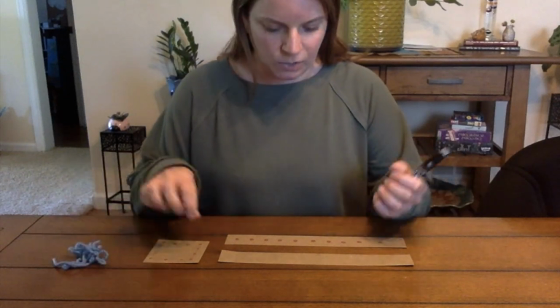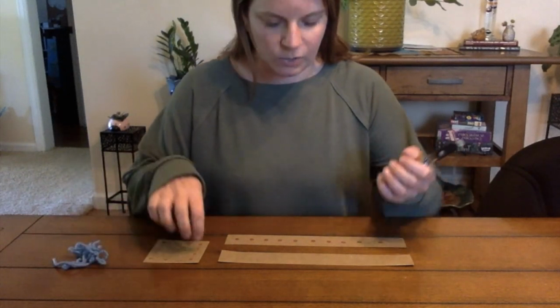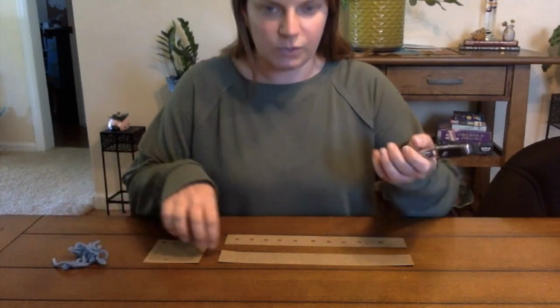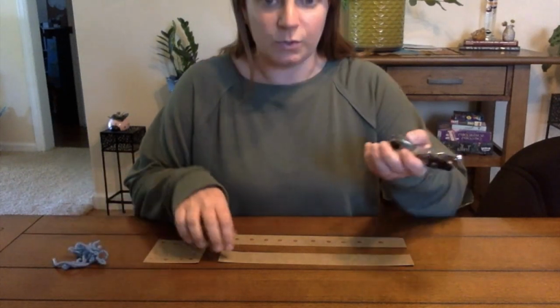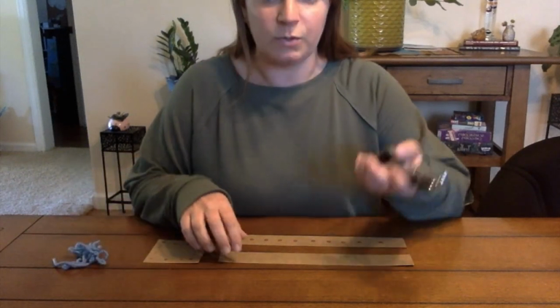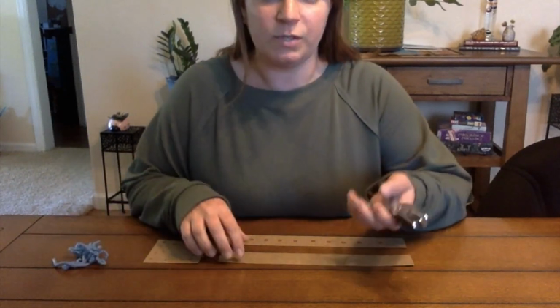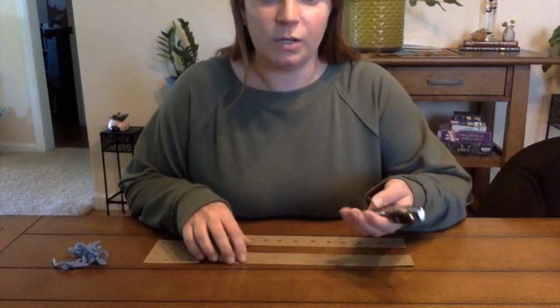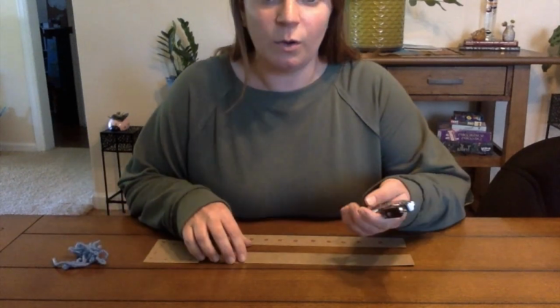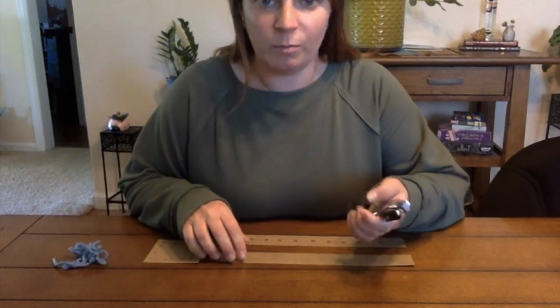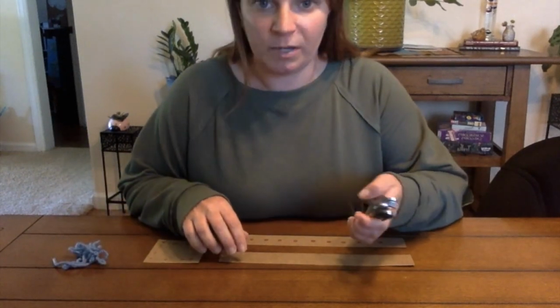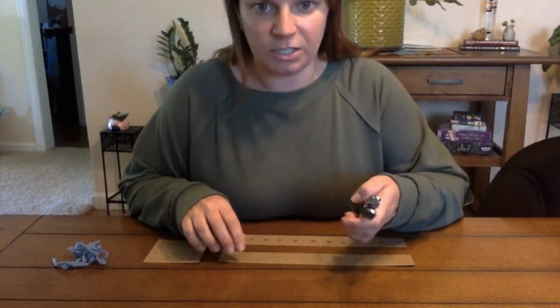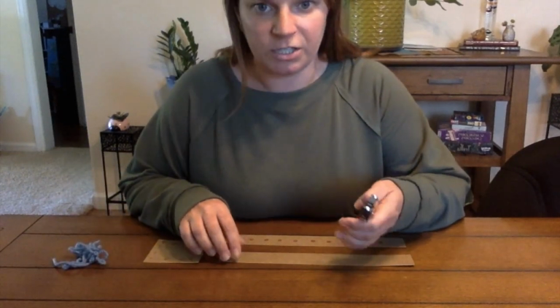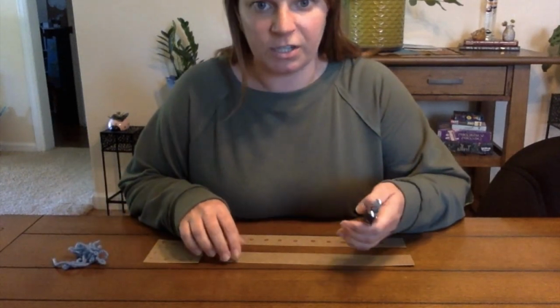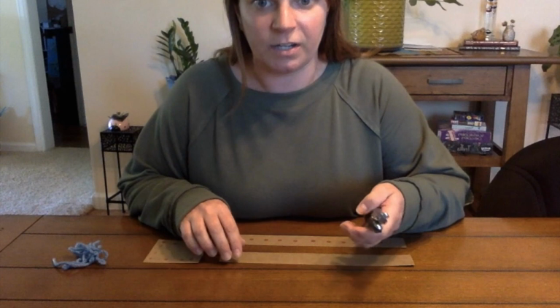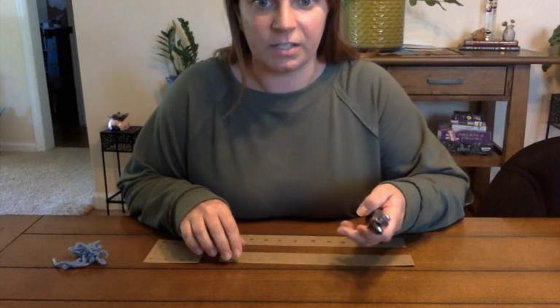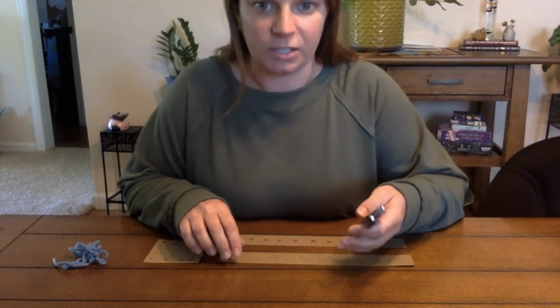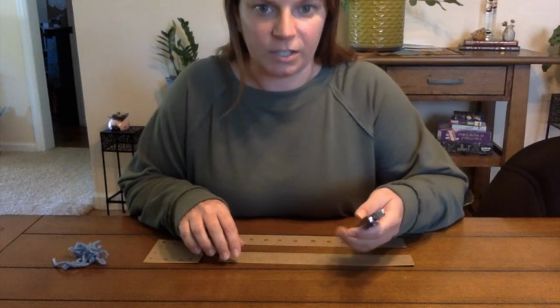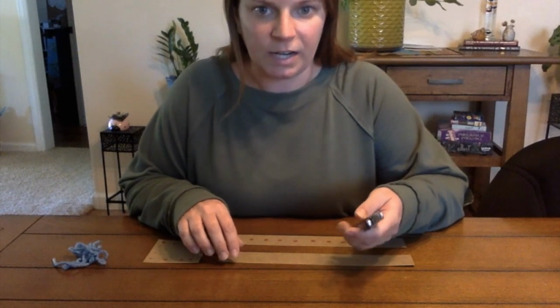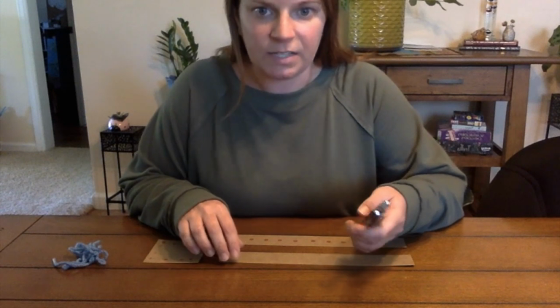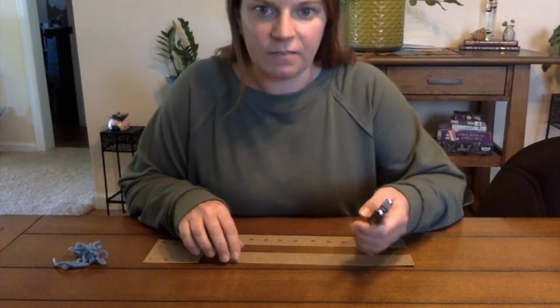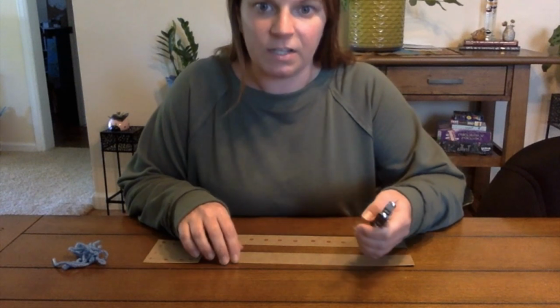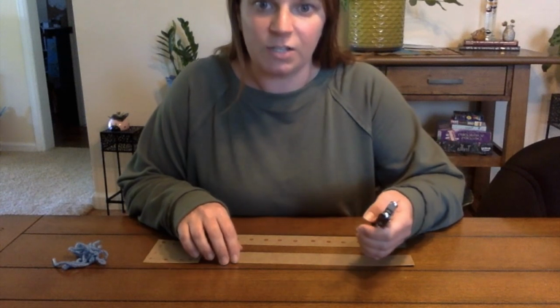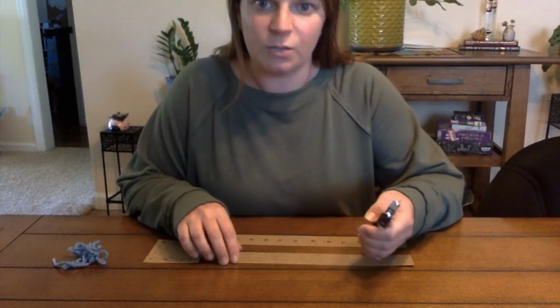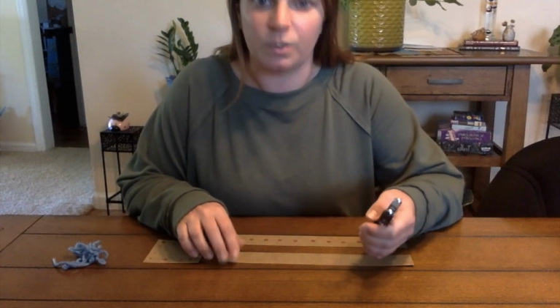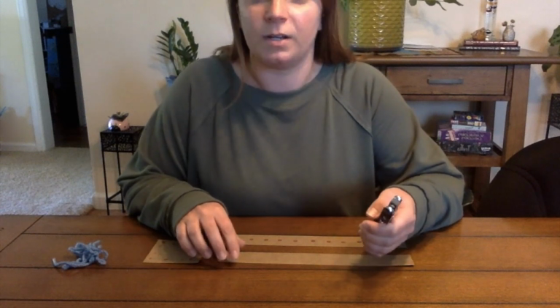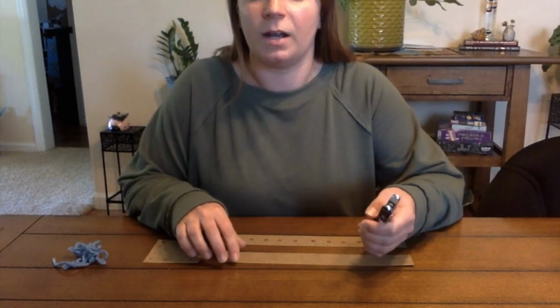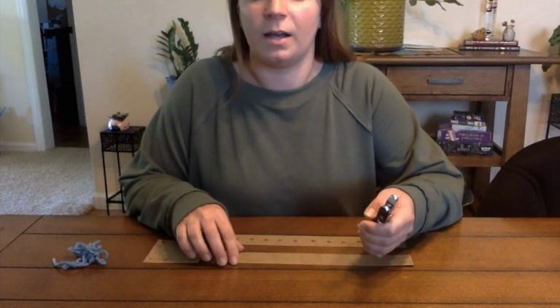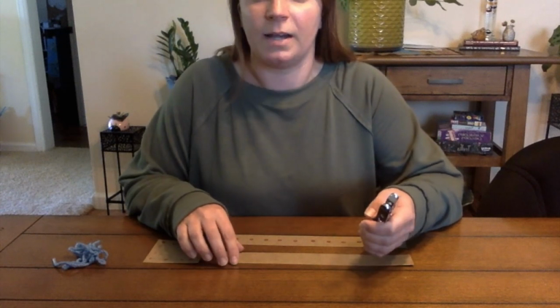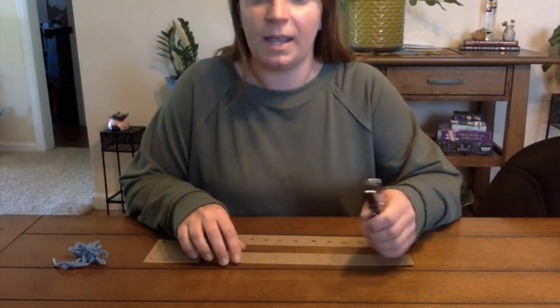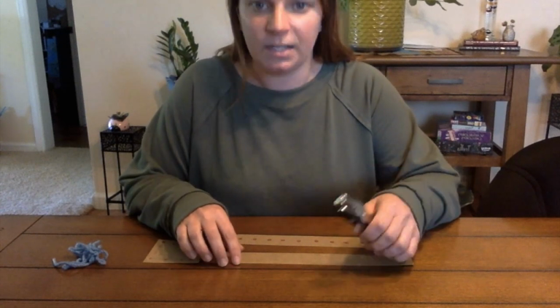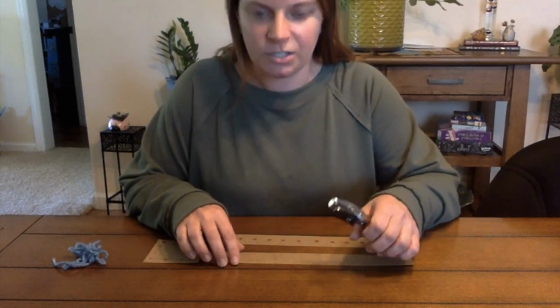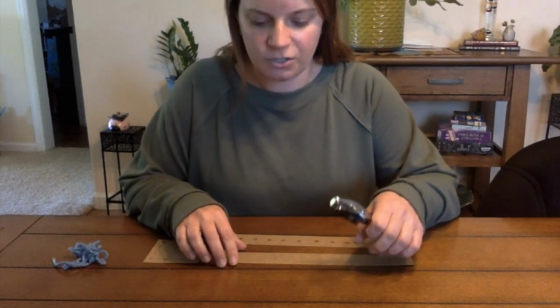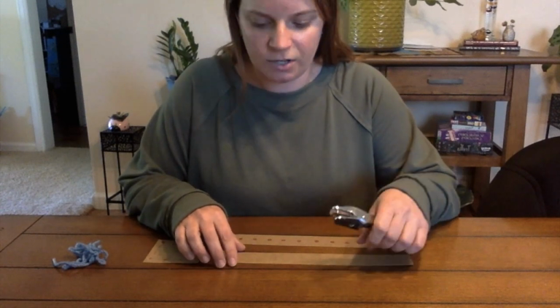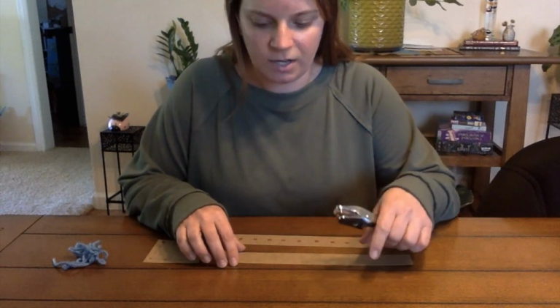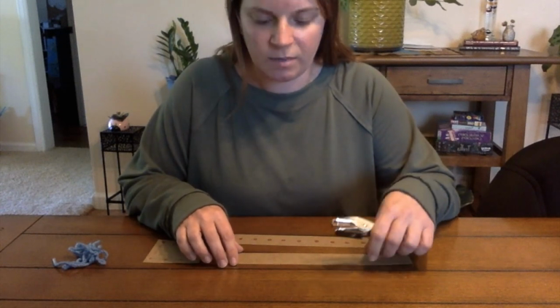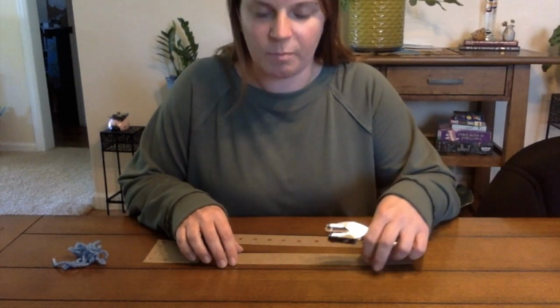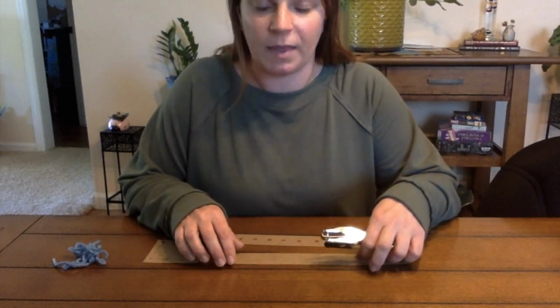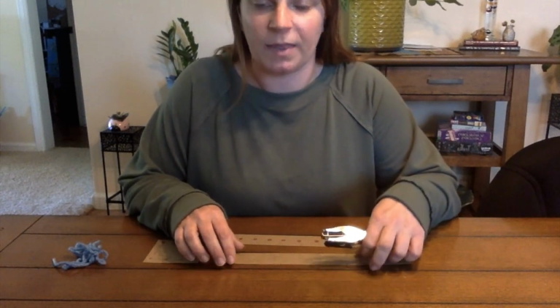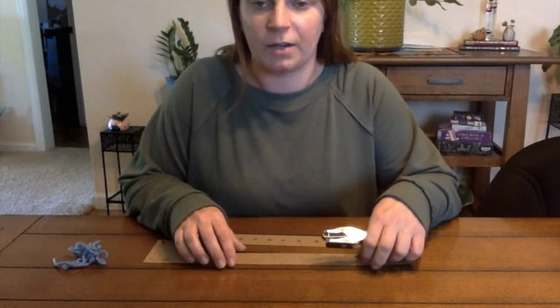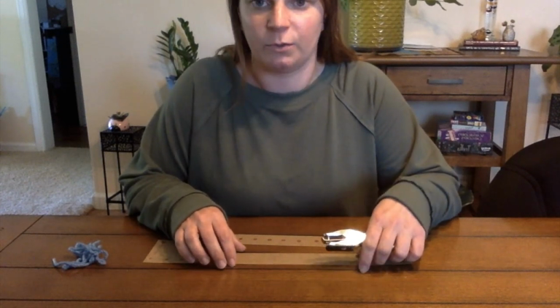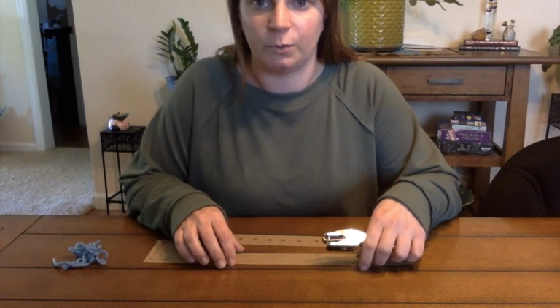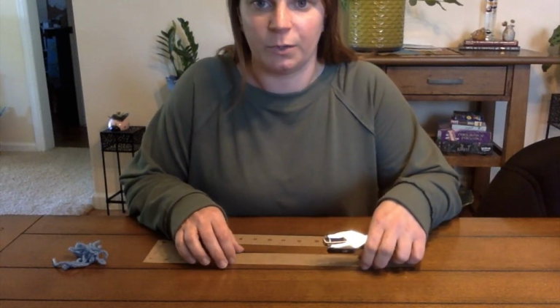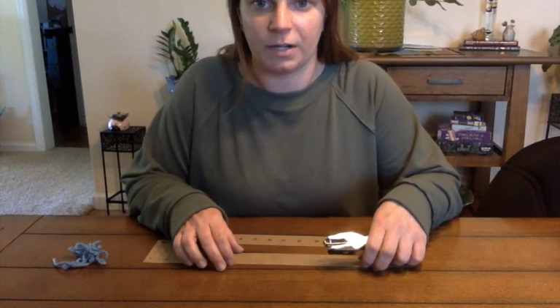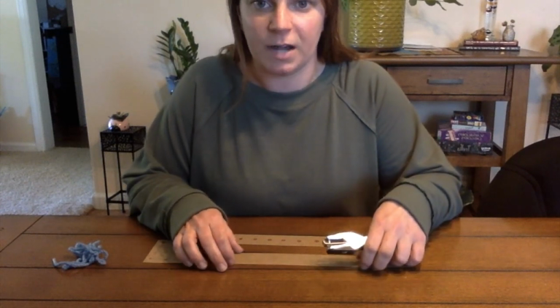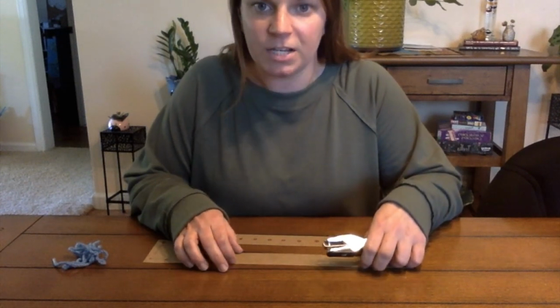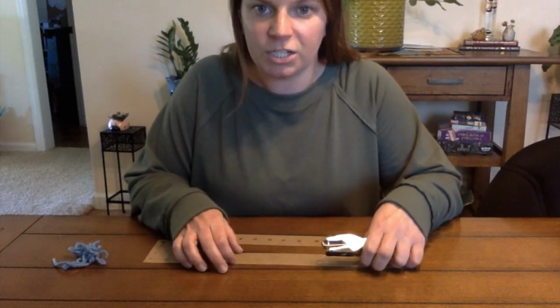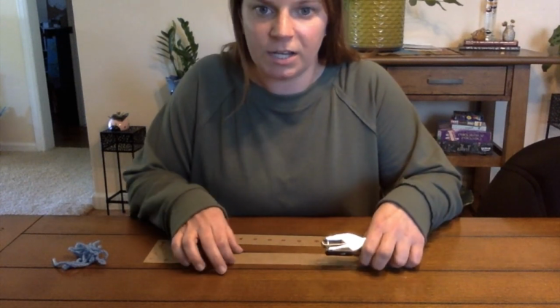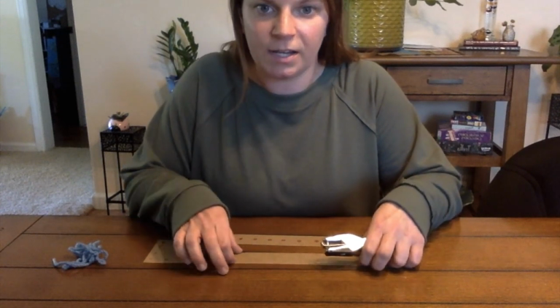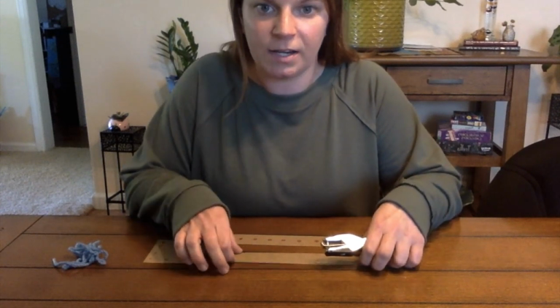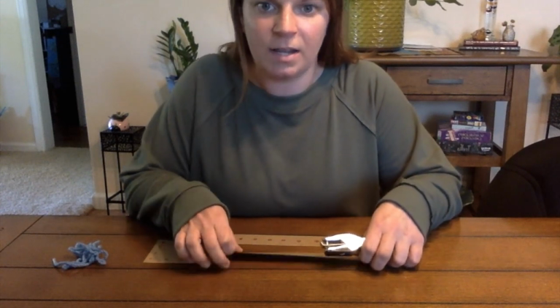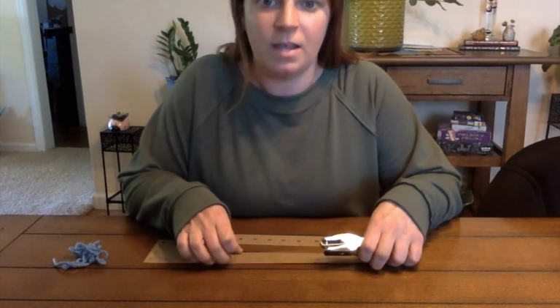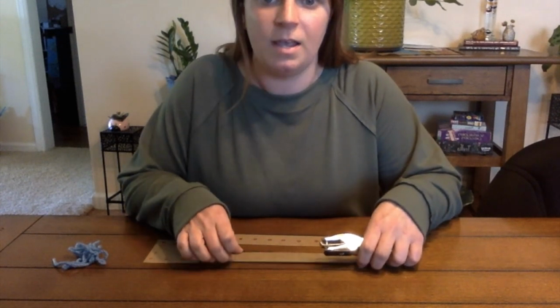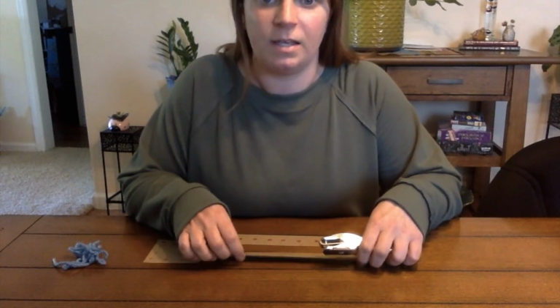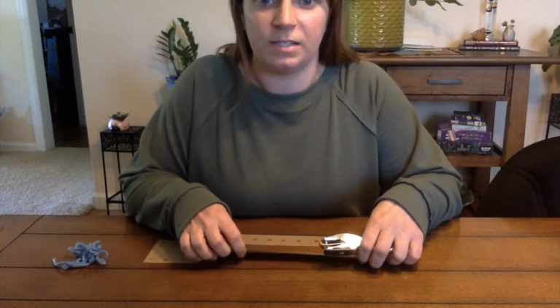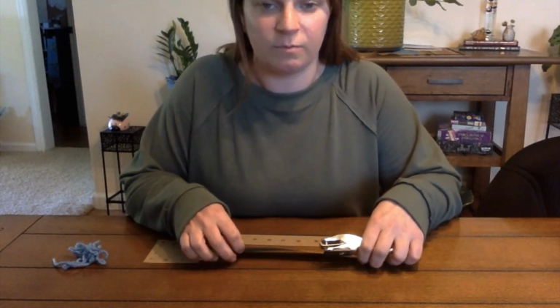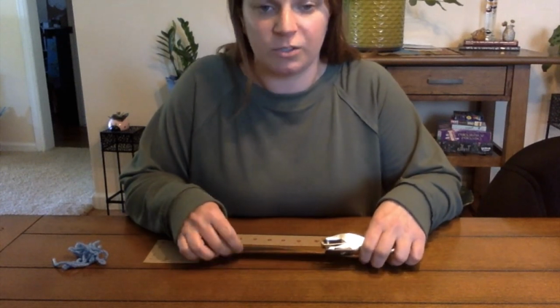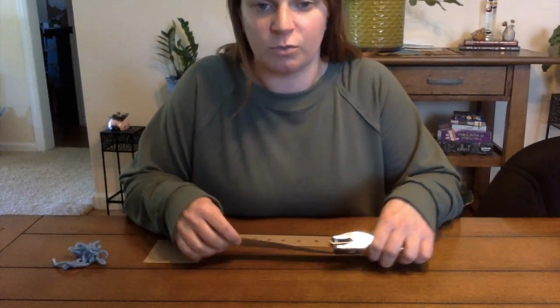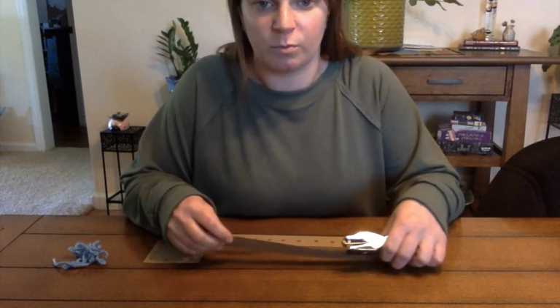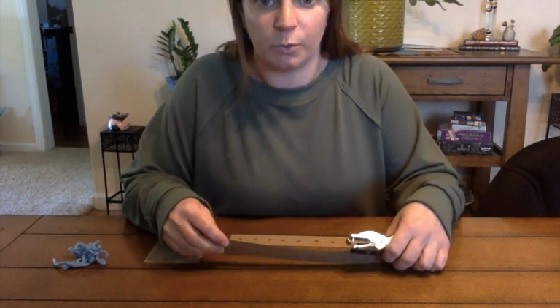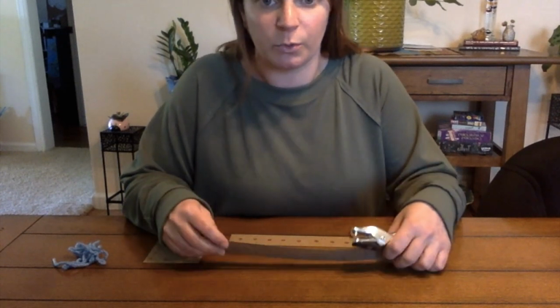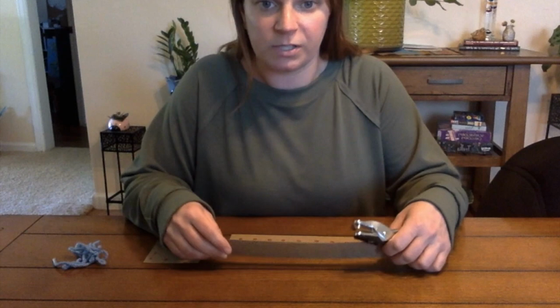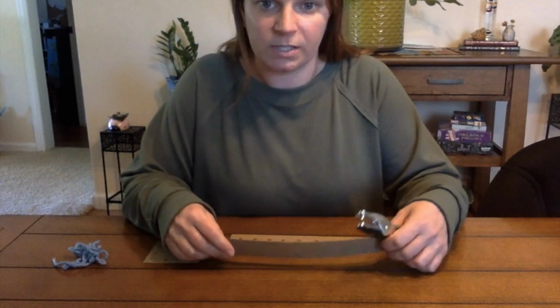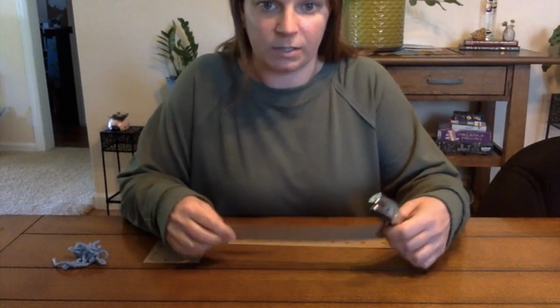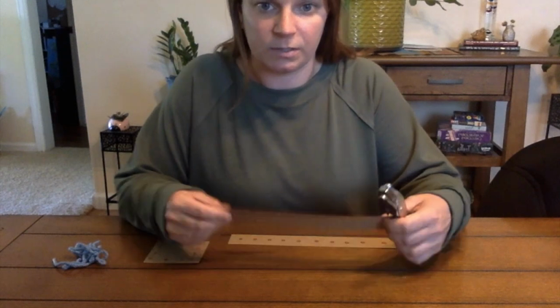Using a hole puncher is a good activity to work on hand strength, bilateral coordination, and some visual motor skills.